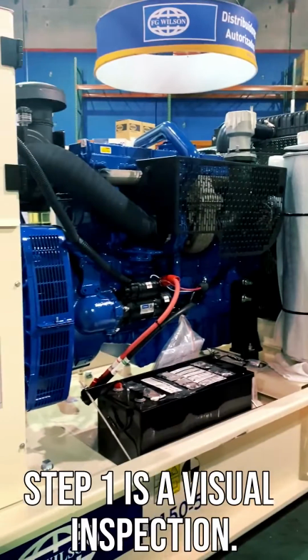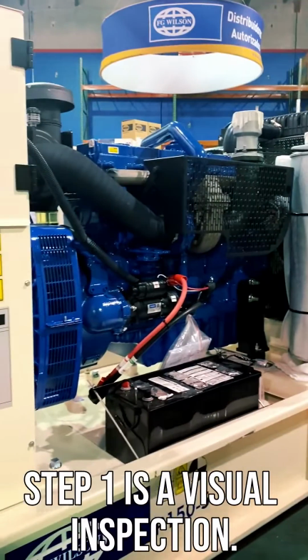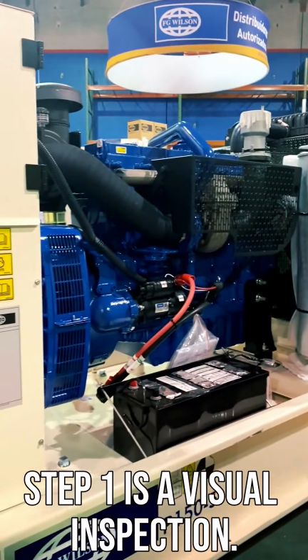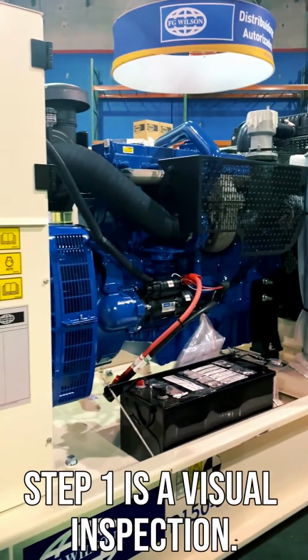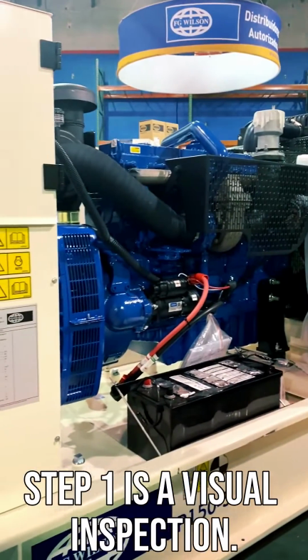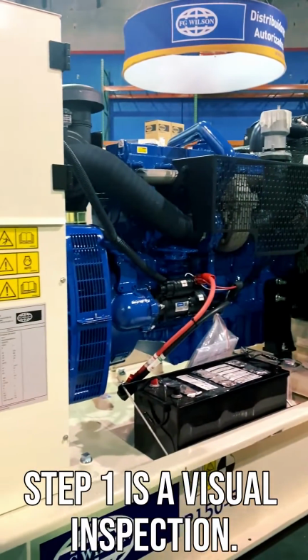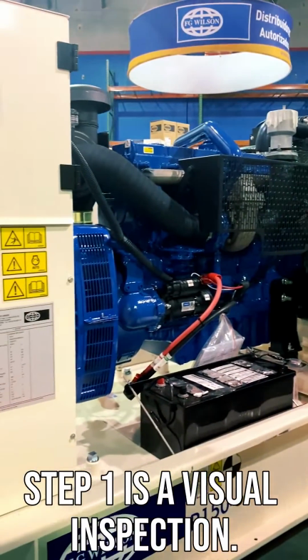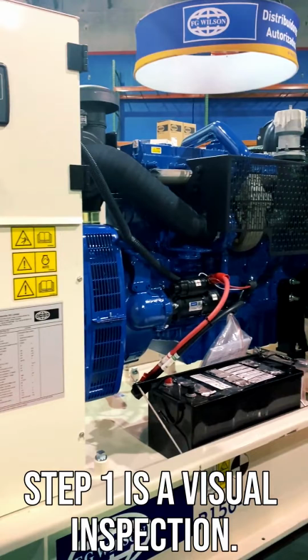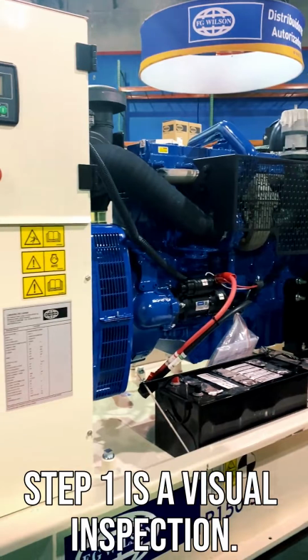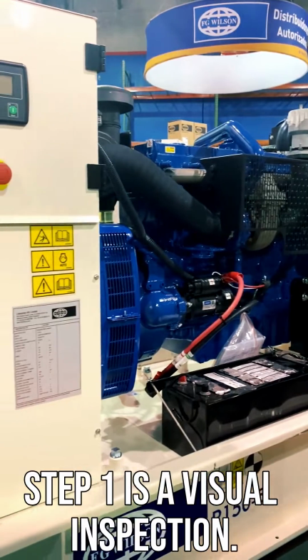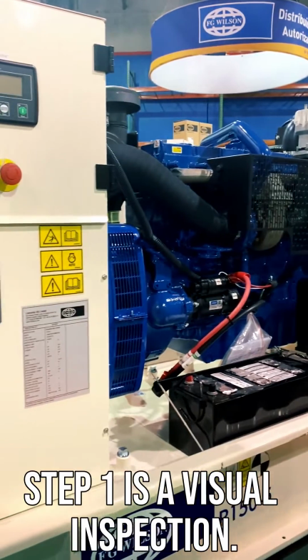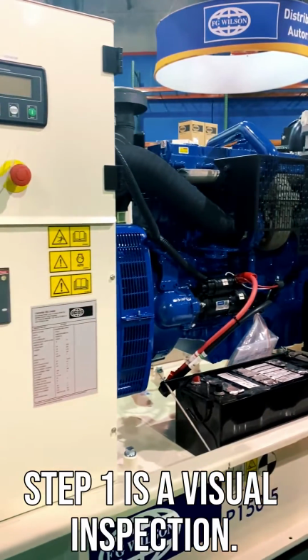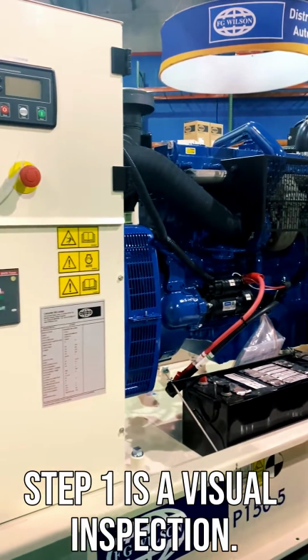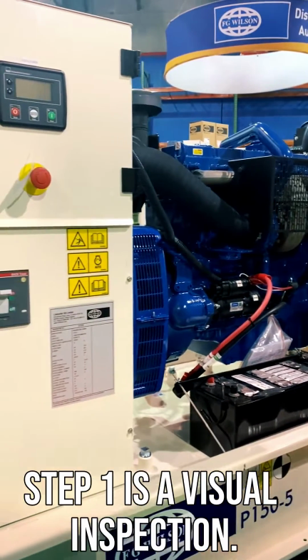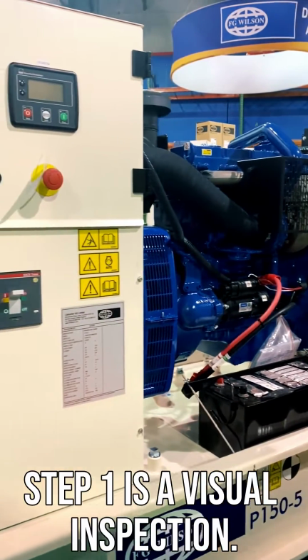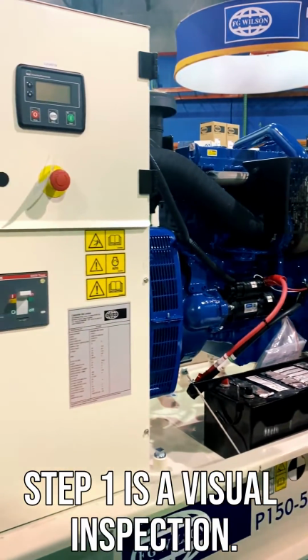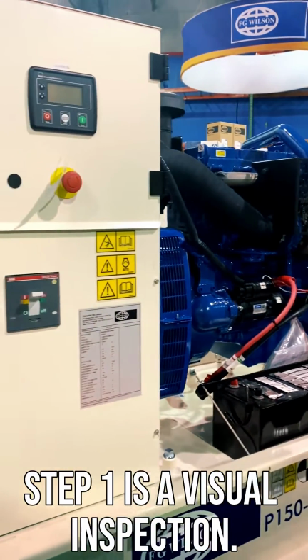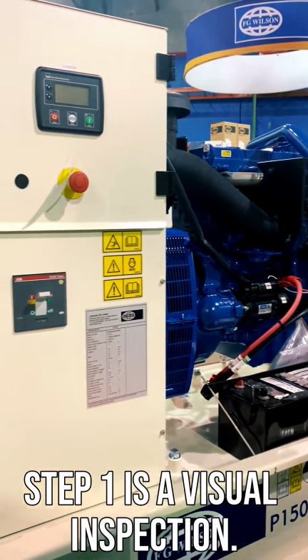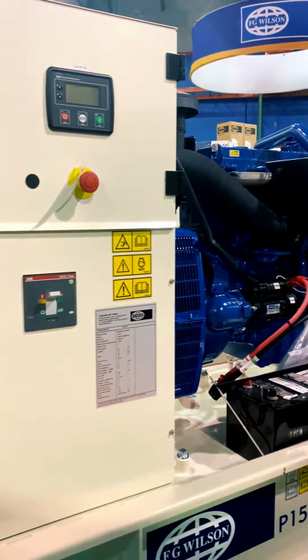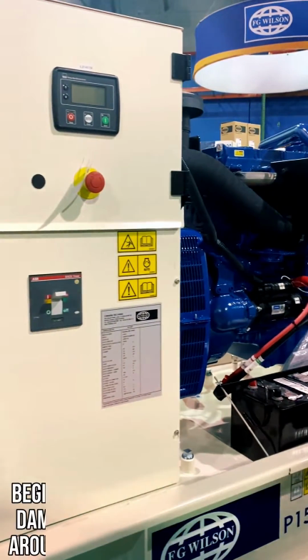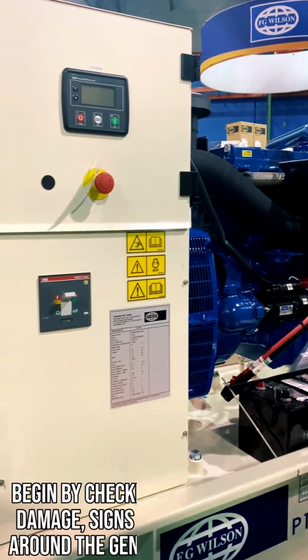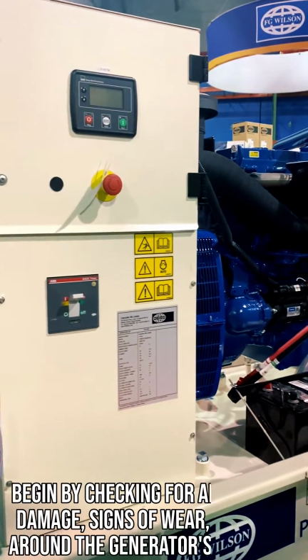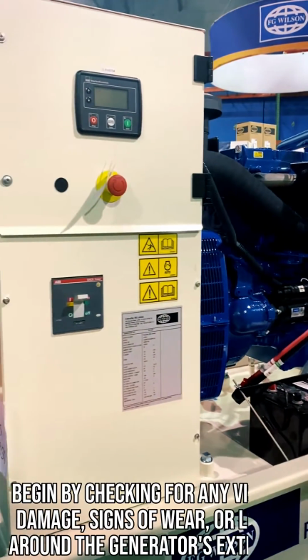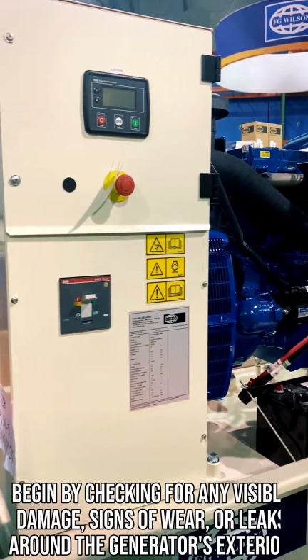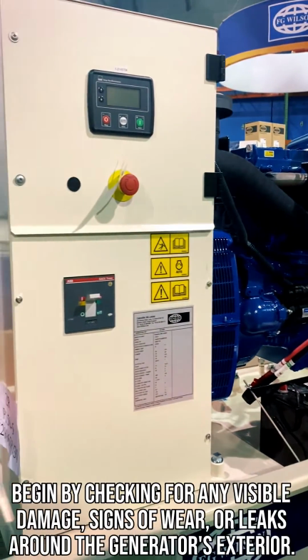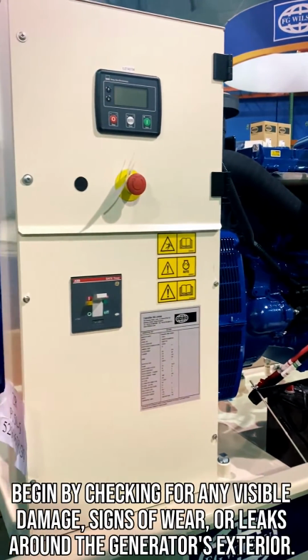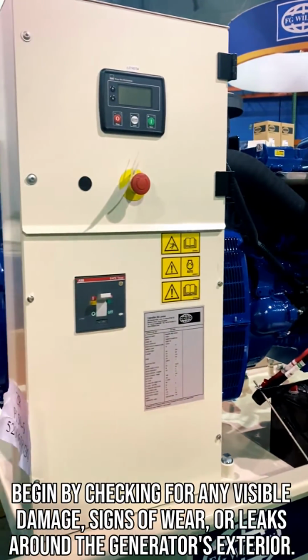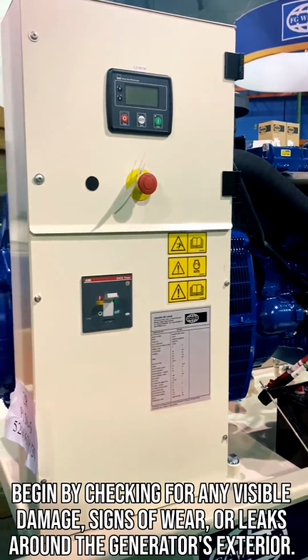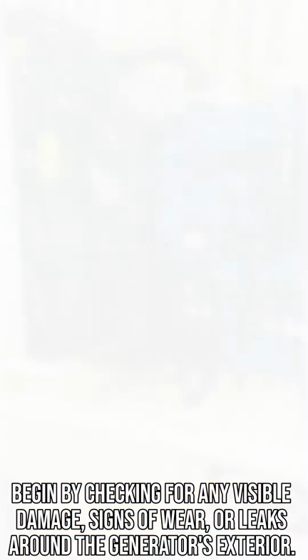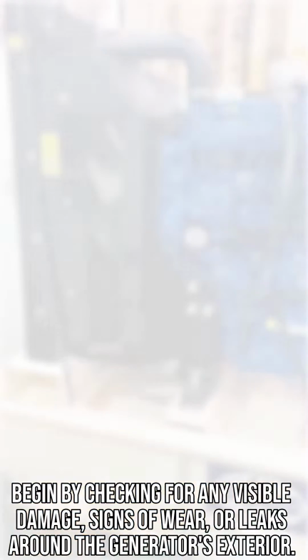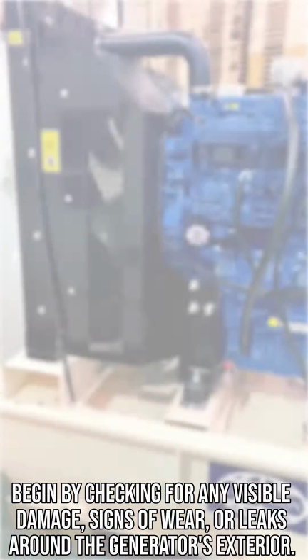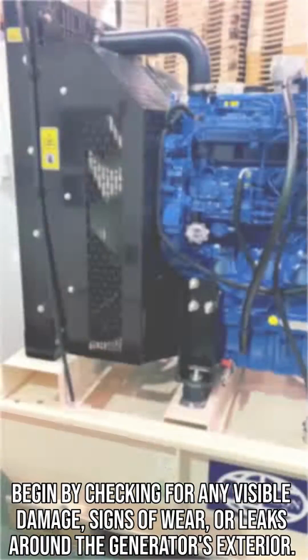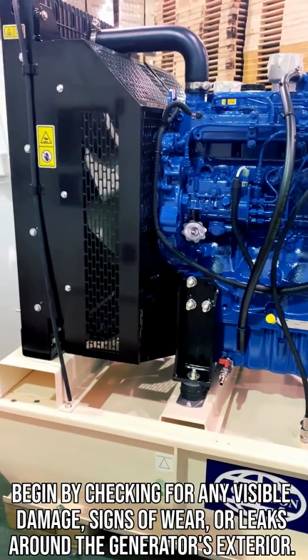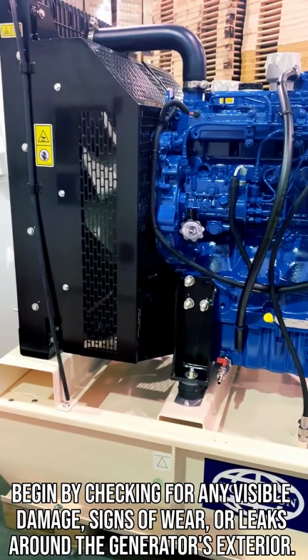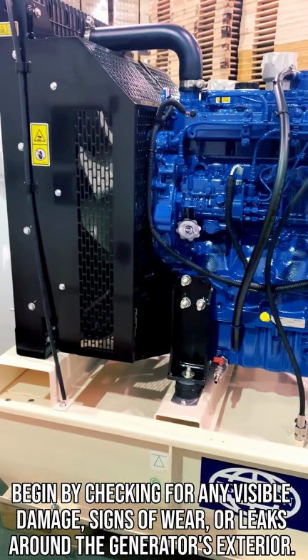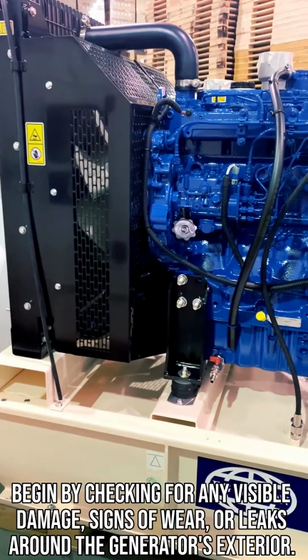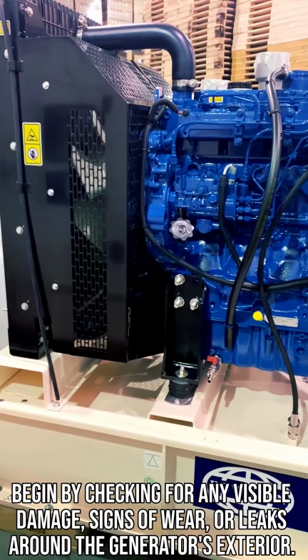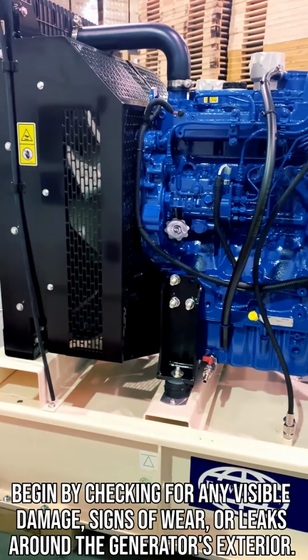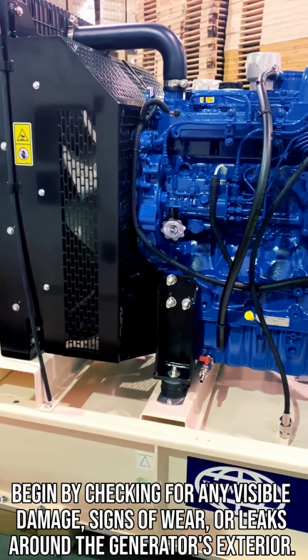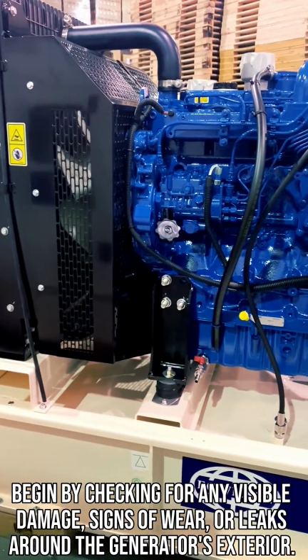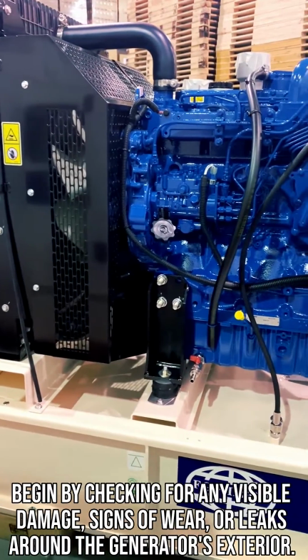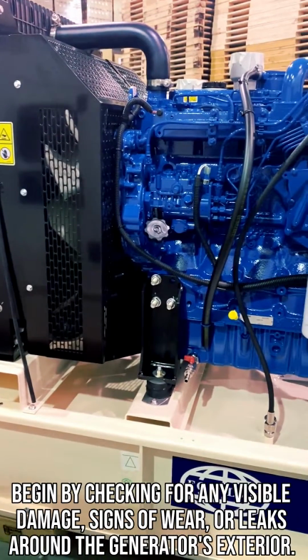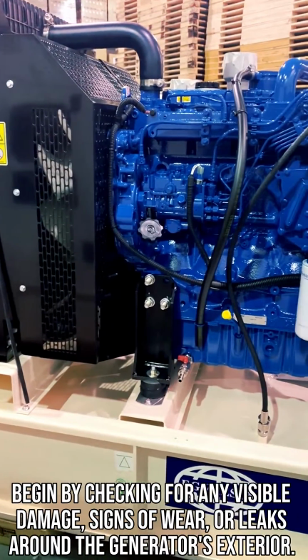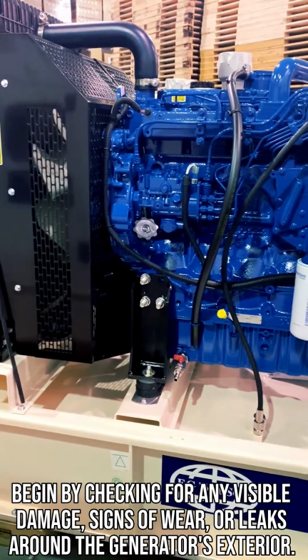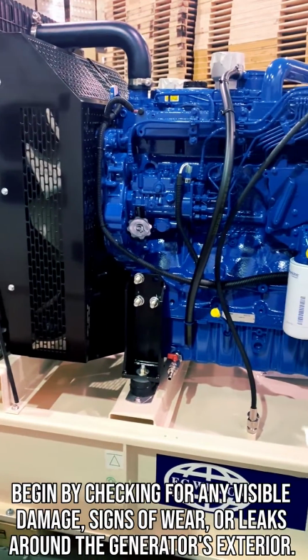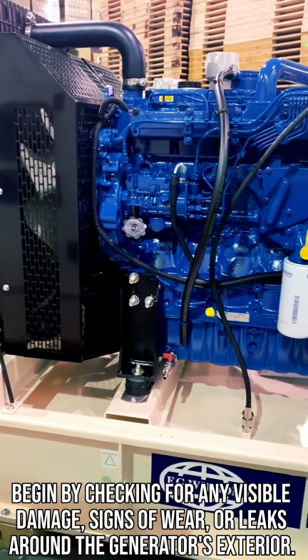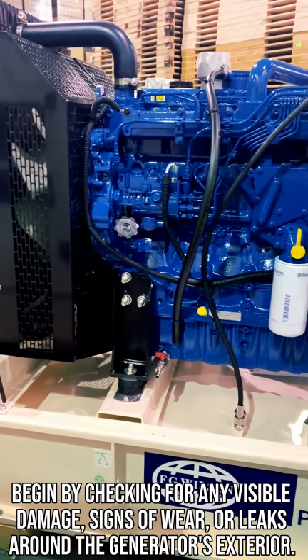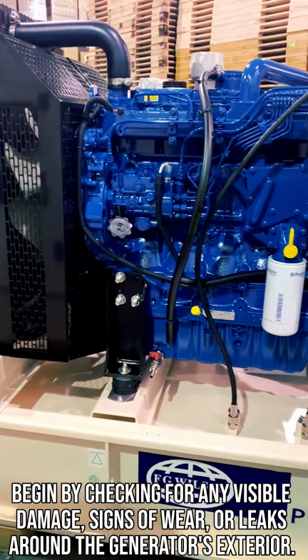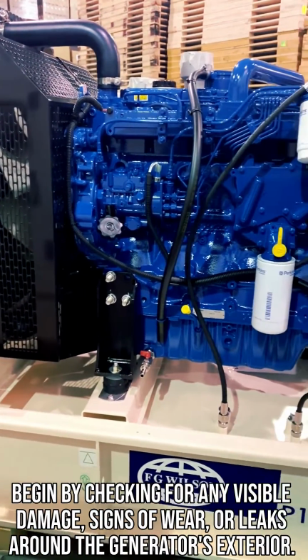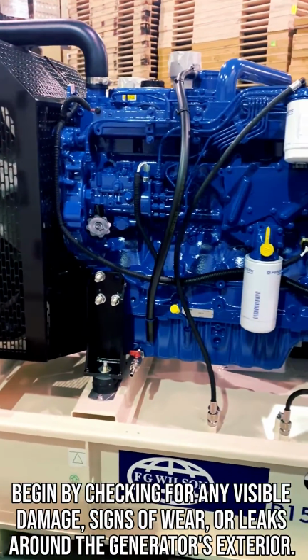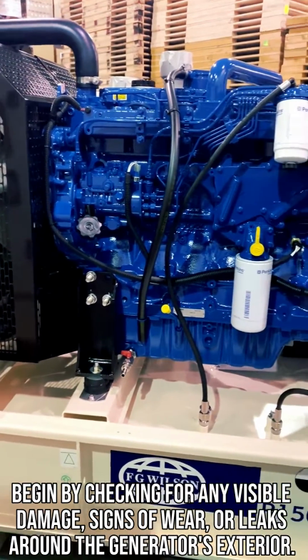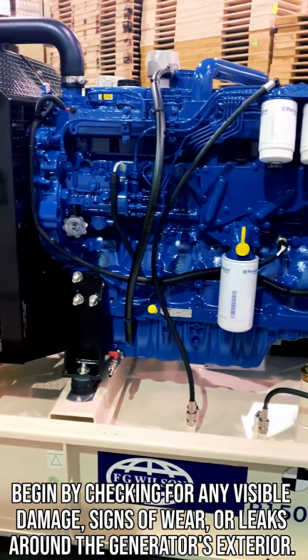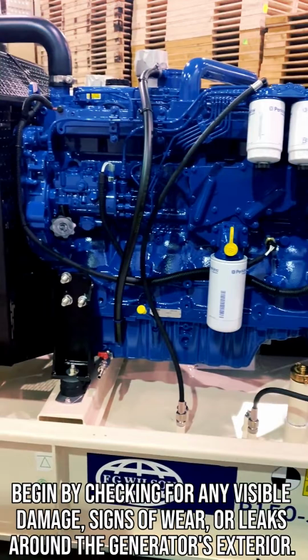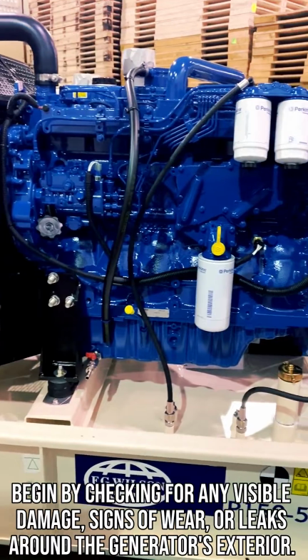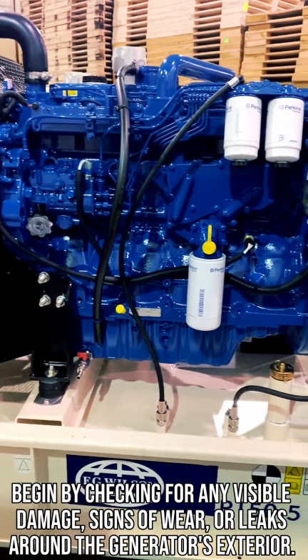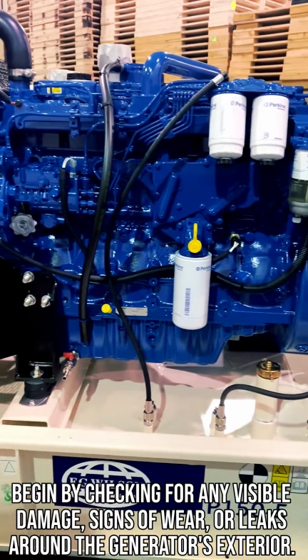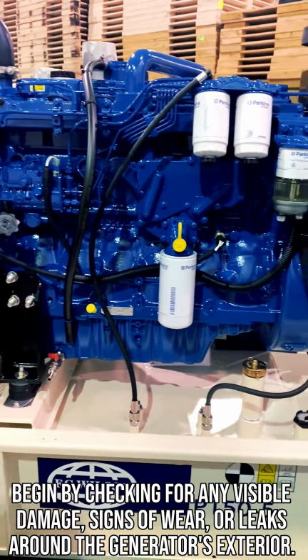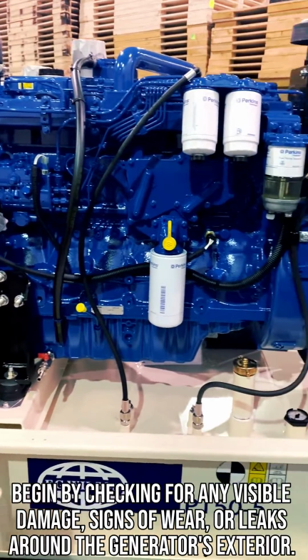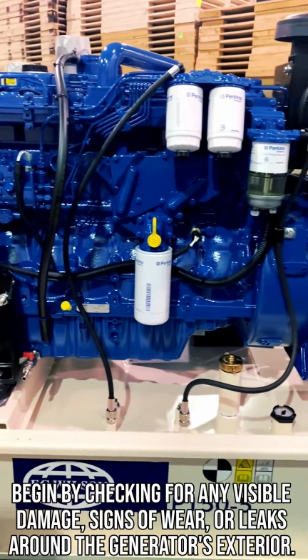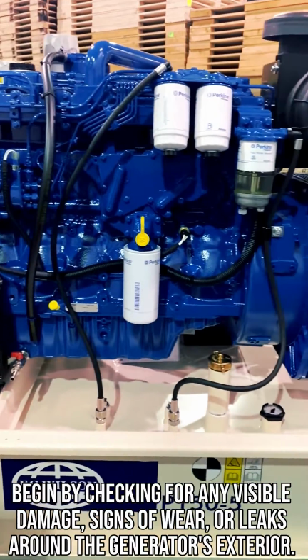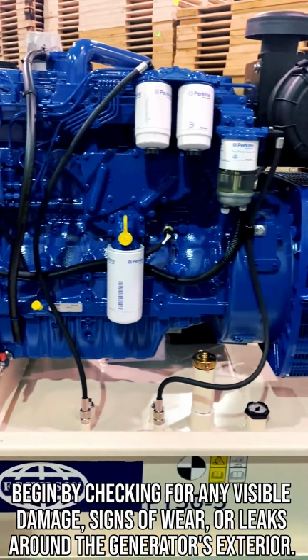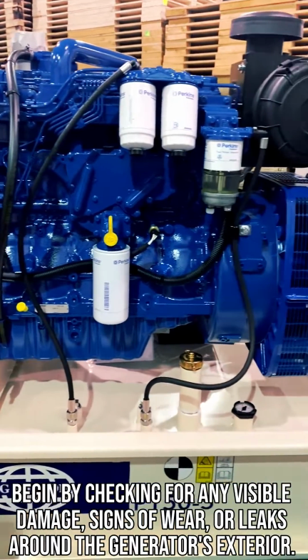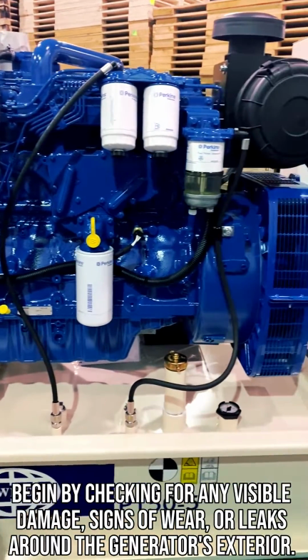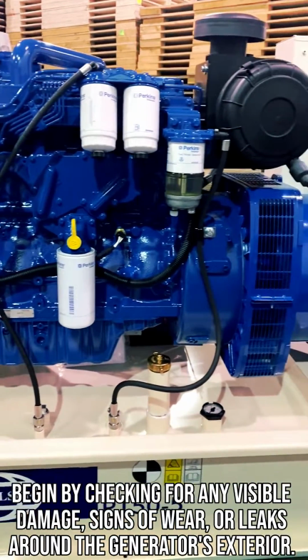Step 1 is a visual inspection. Begin by checking for any visible damage, signs of wear, or leaks around the generator's exterior.